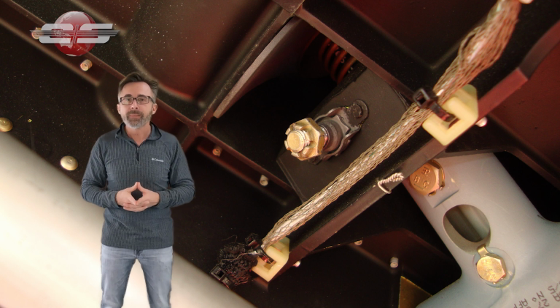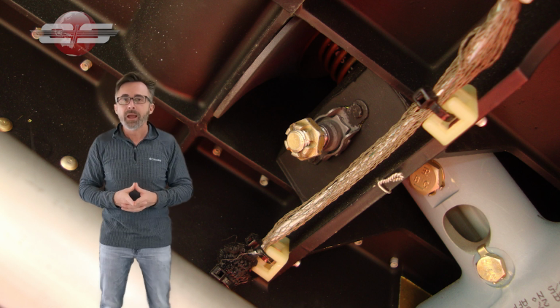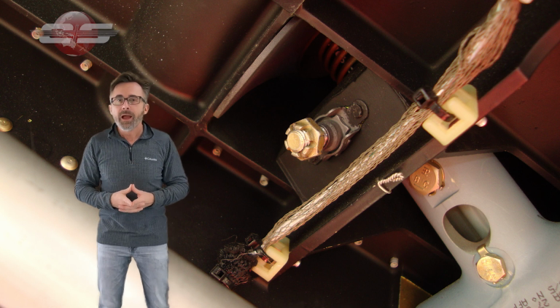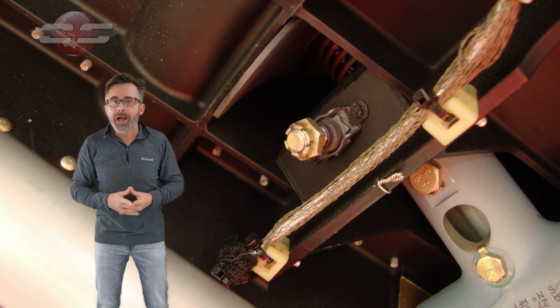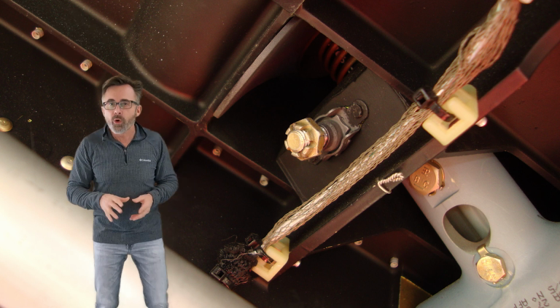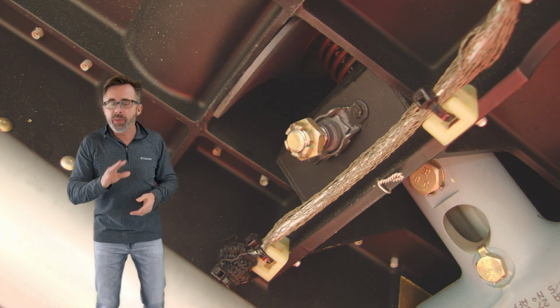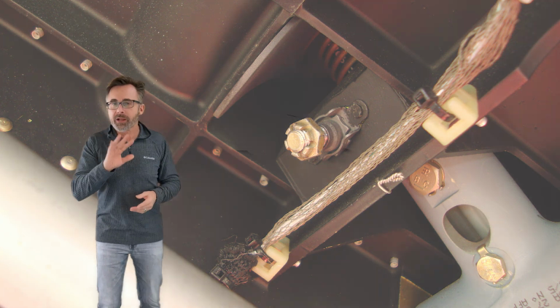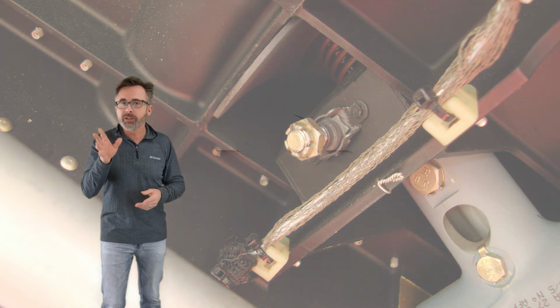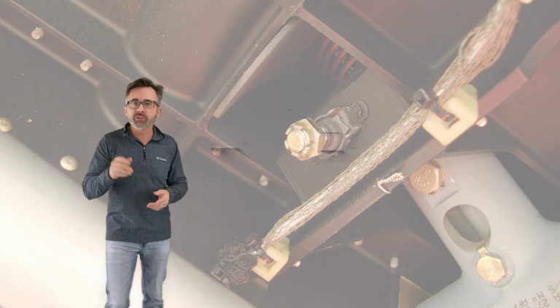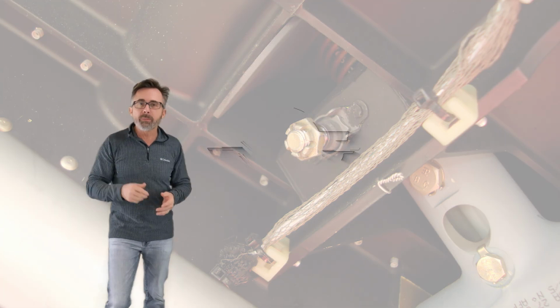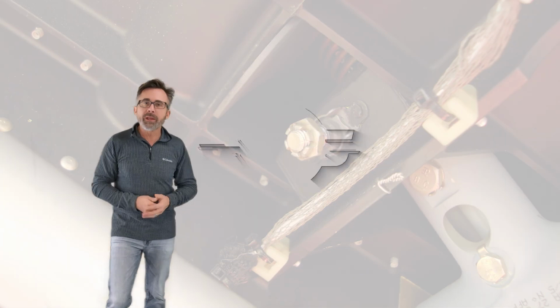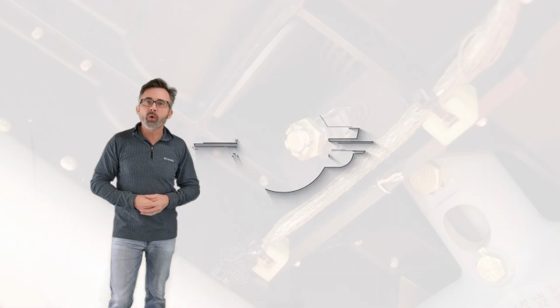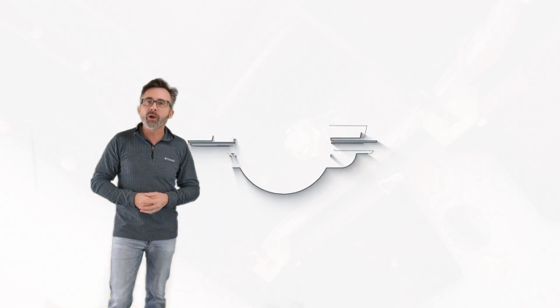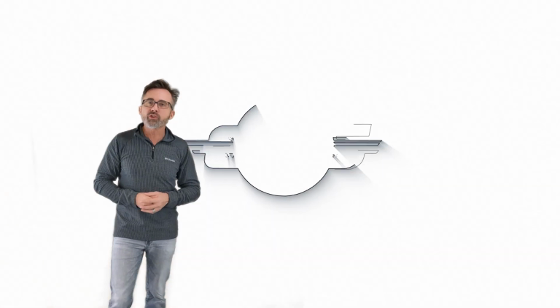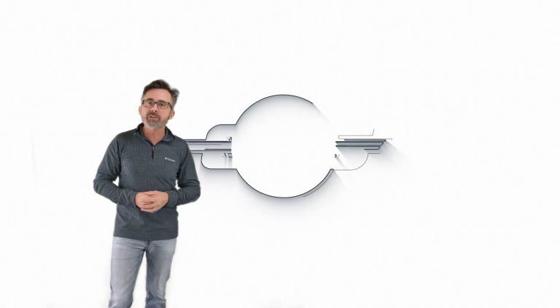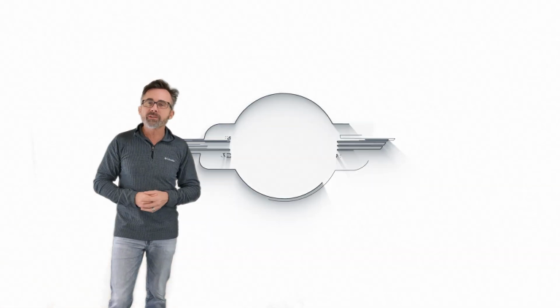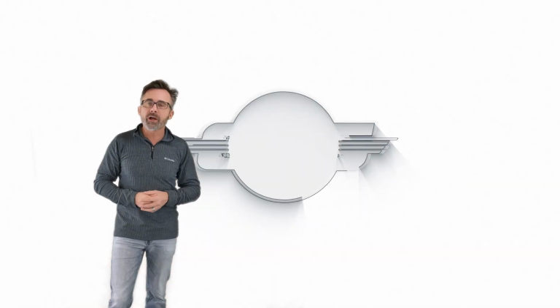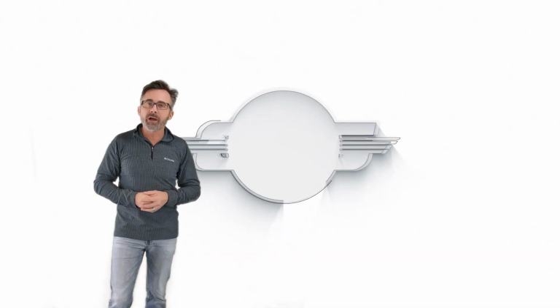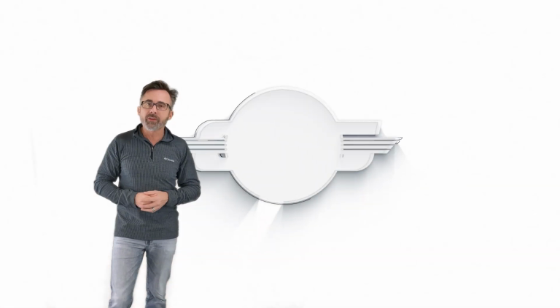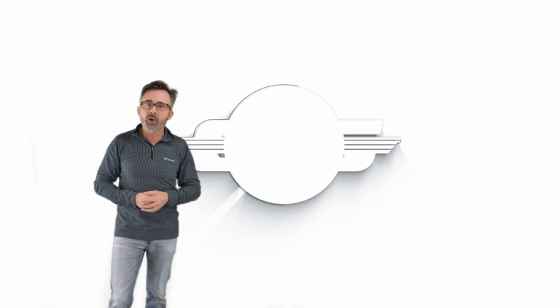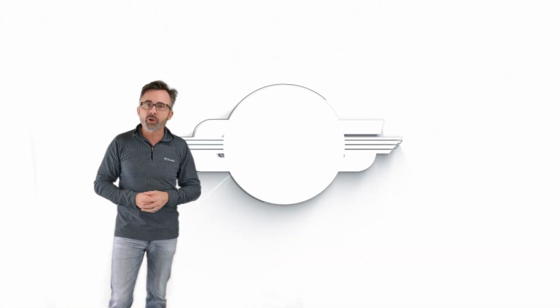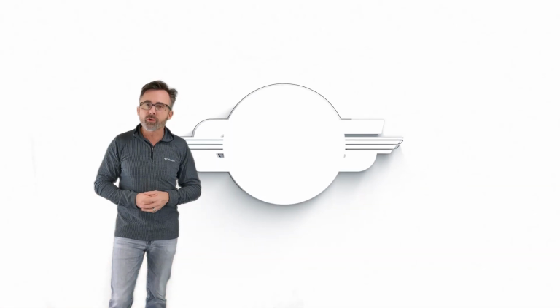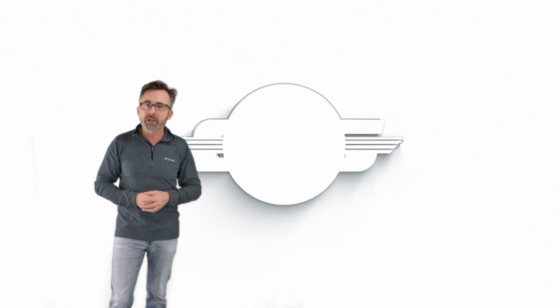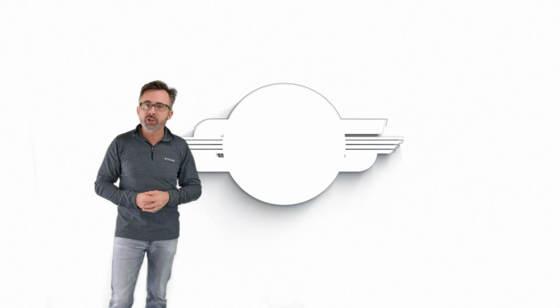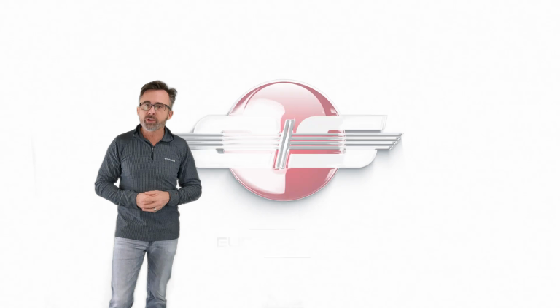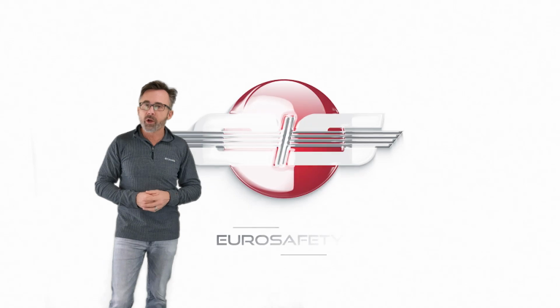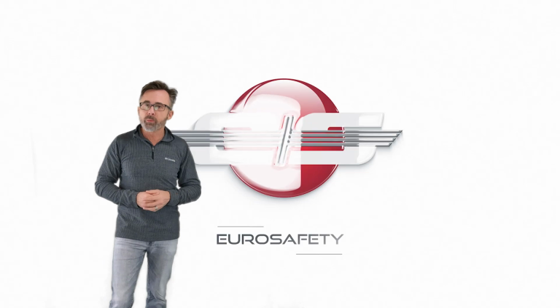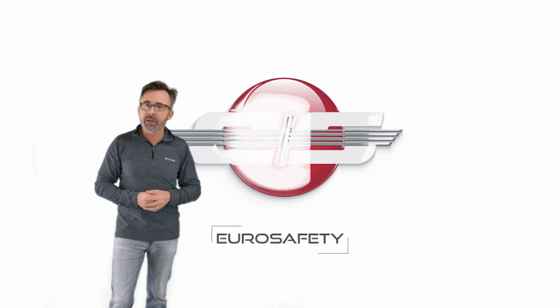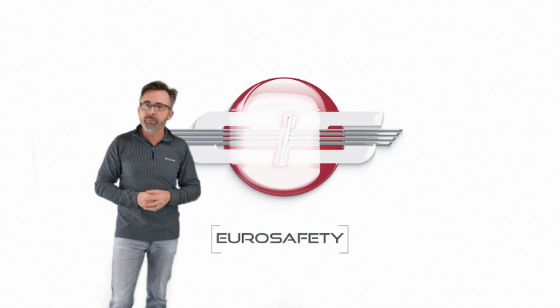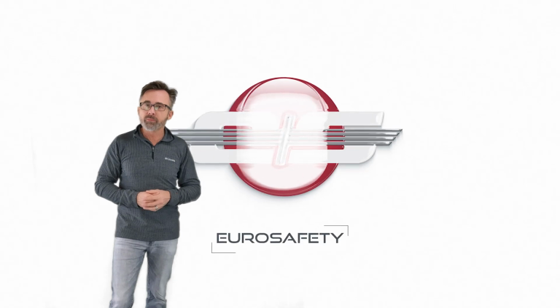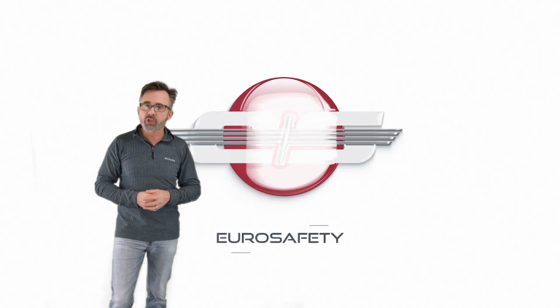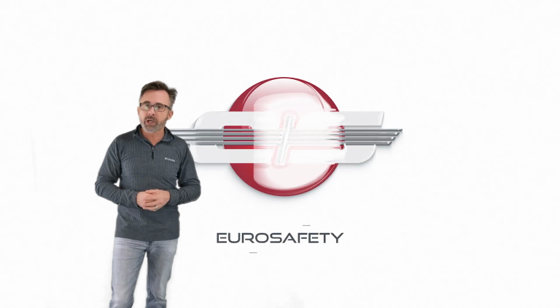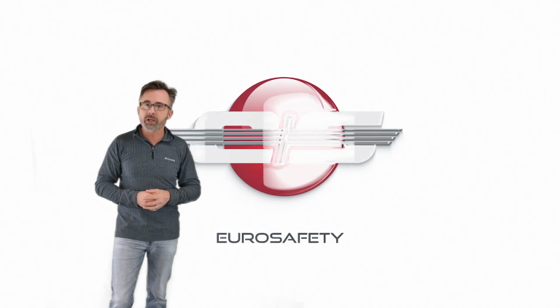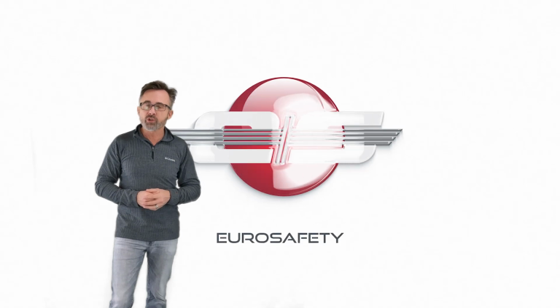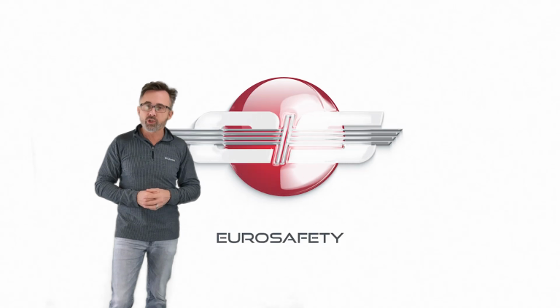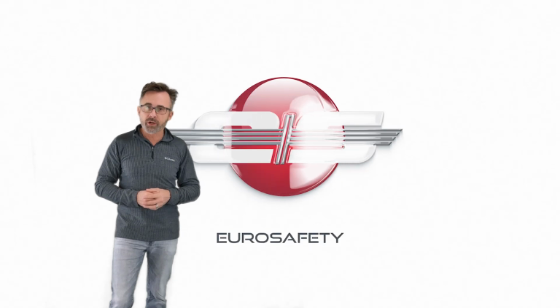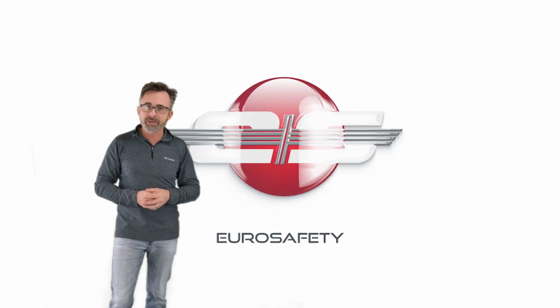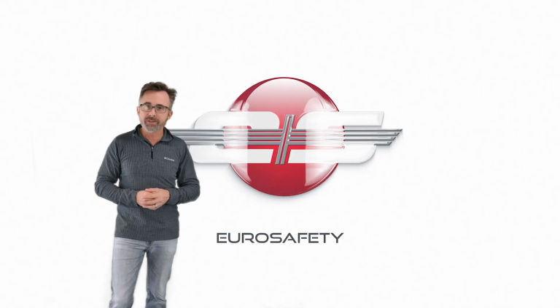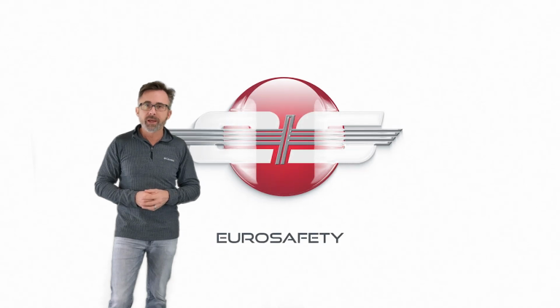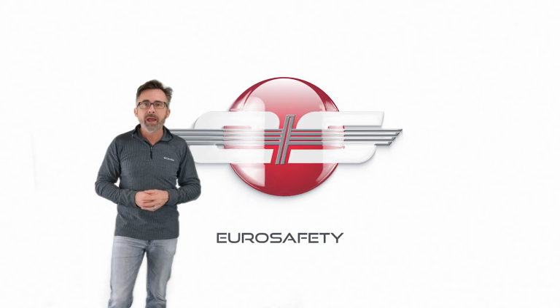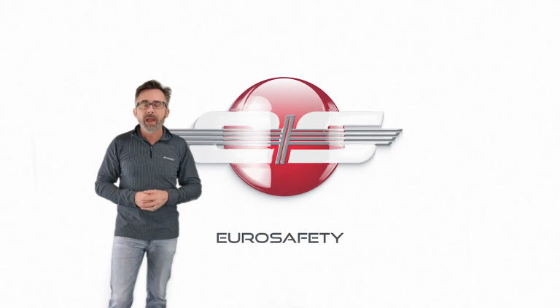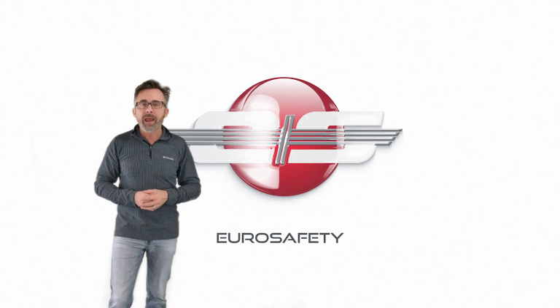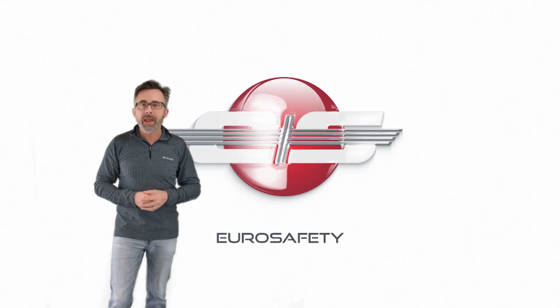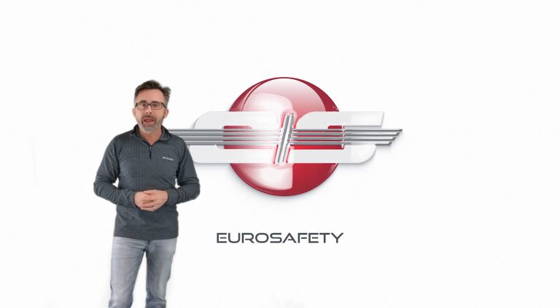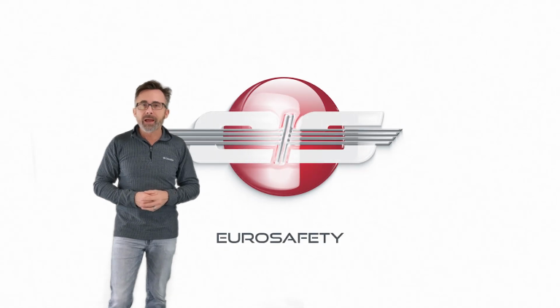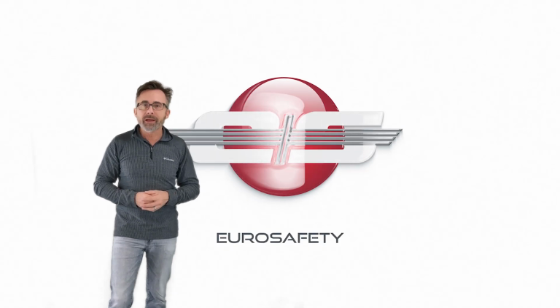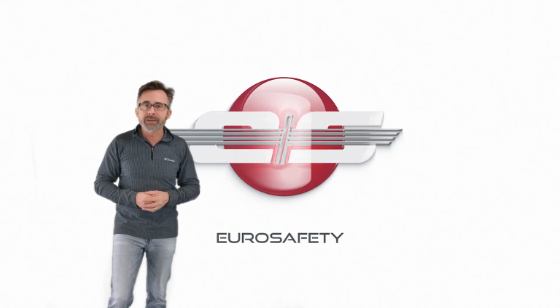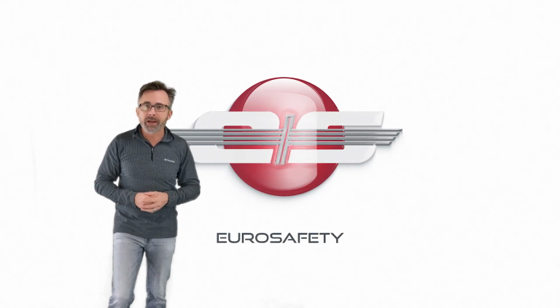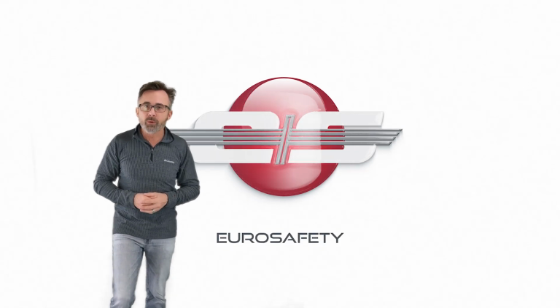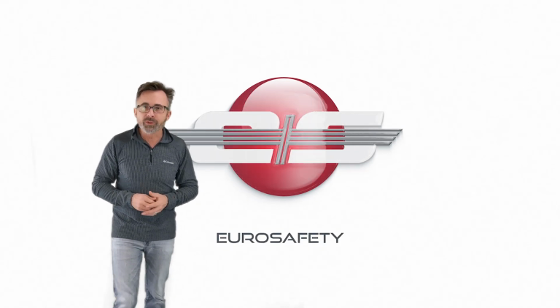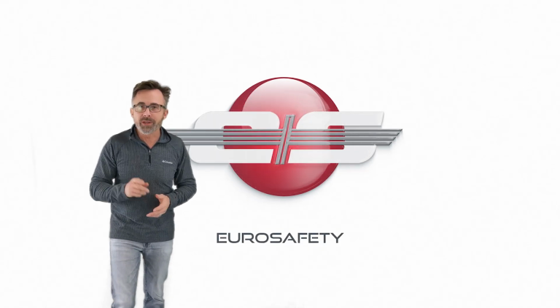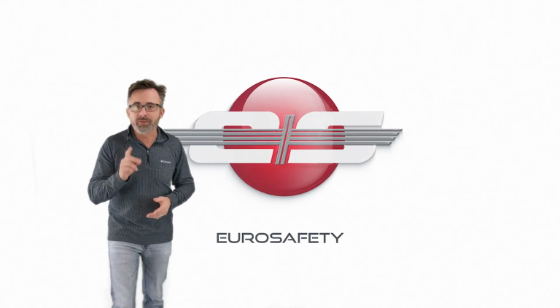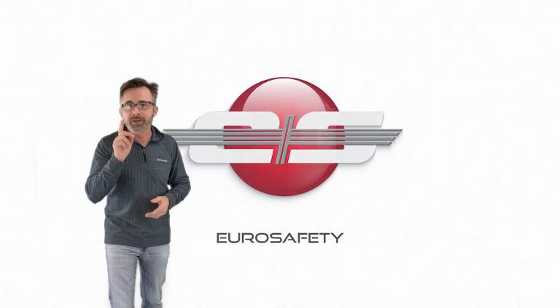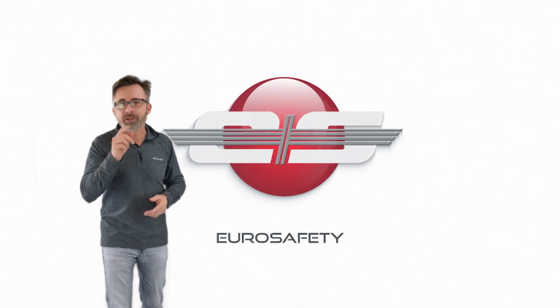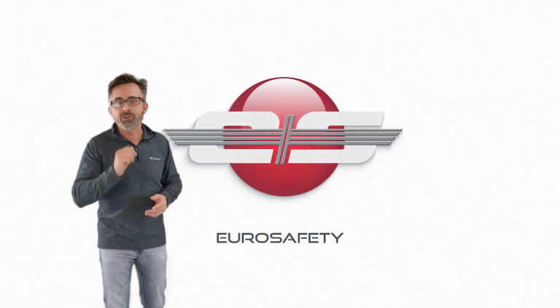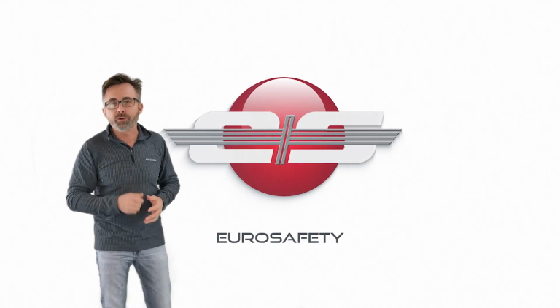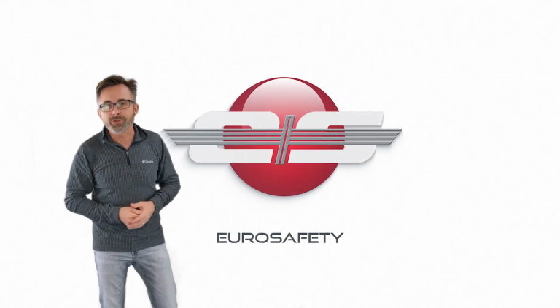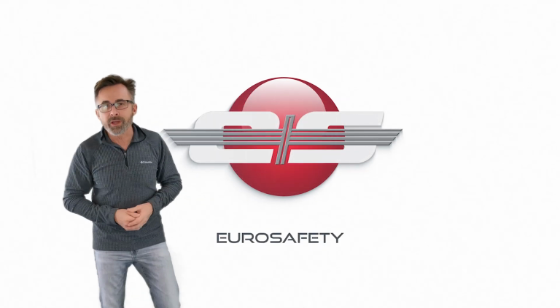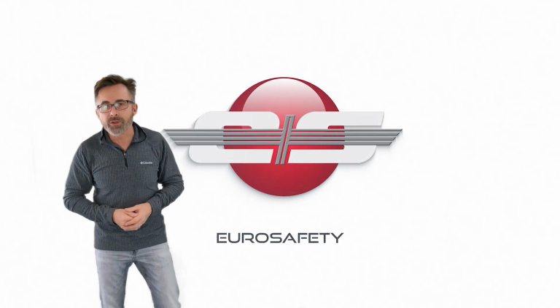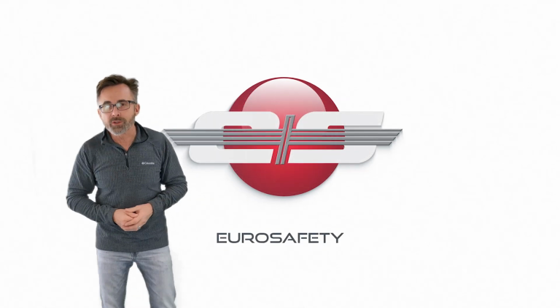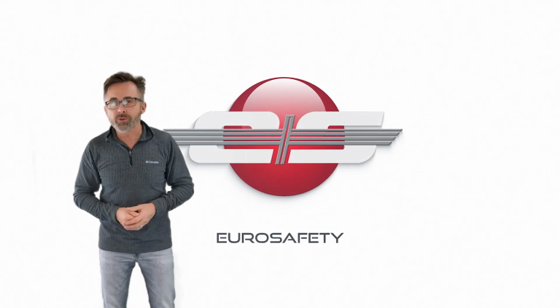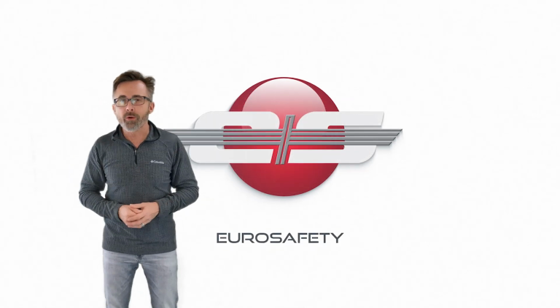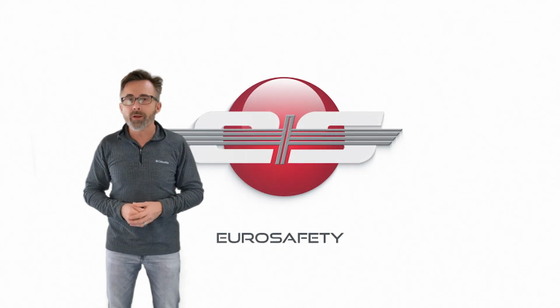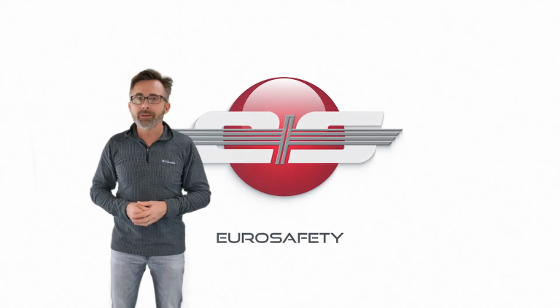I hope that clears up any questions on the auto-rotational RPM check charts. We'll see you at the next EuroSafety Tutorial.